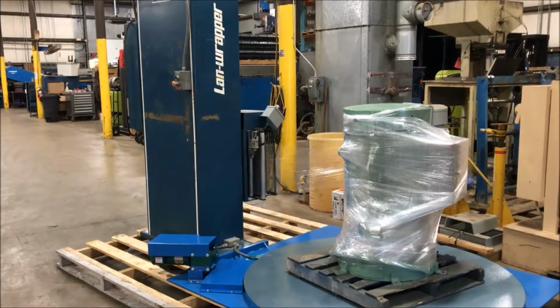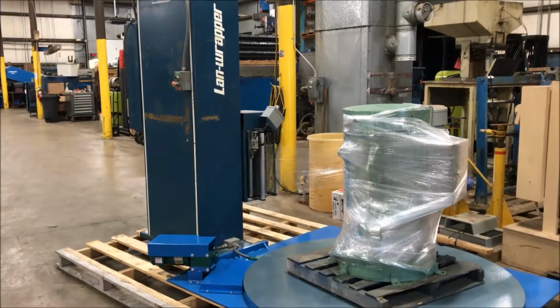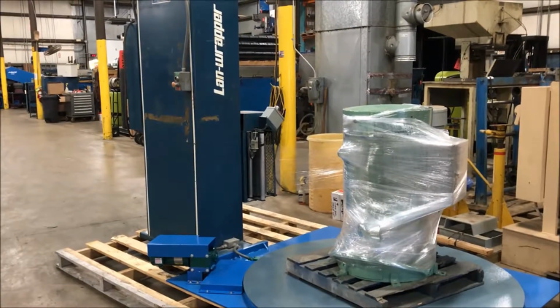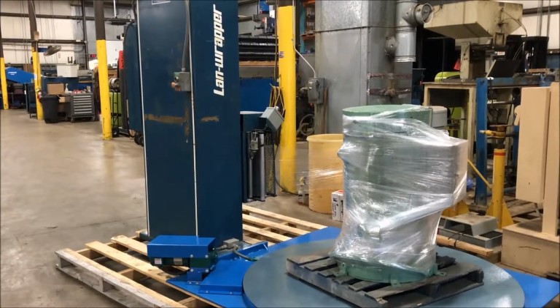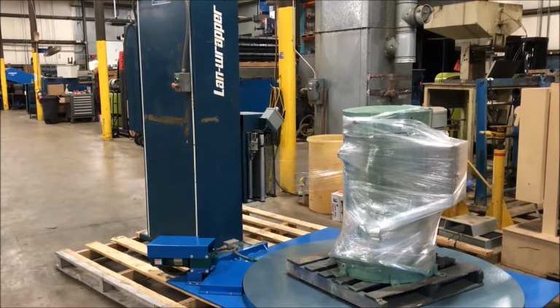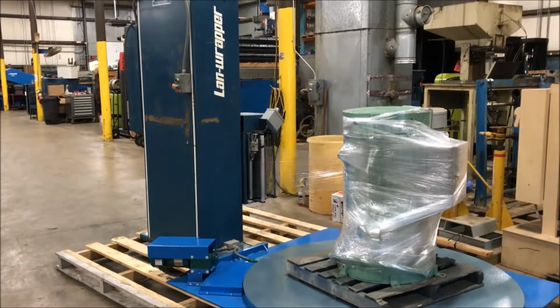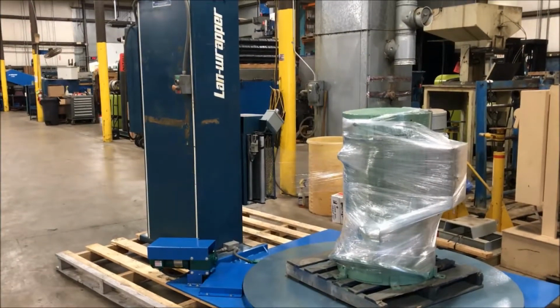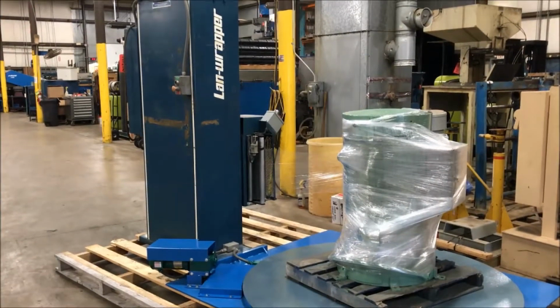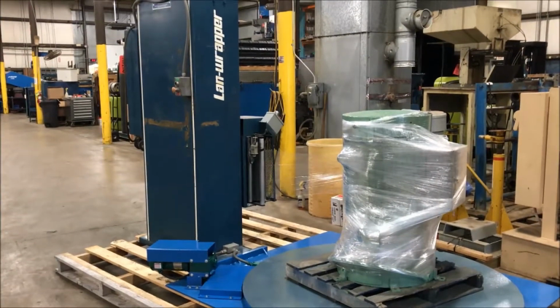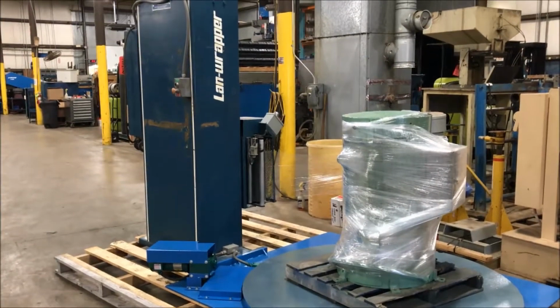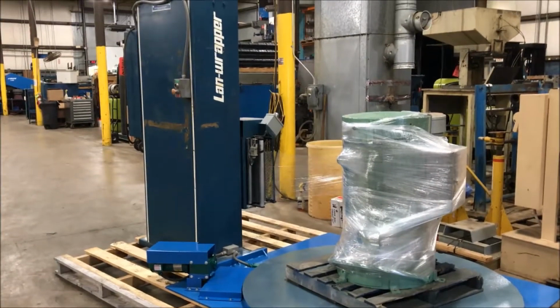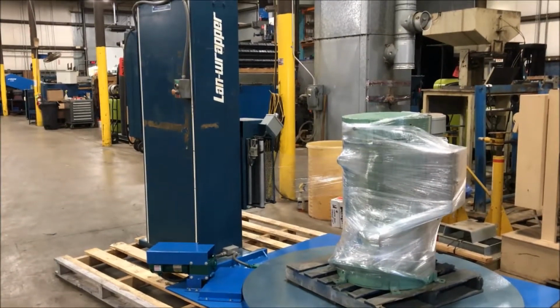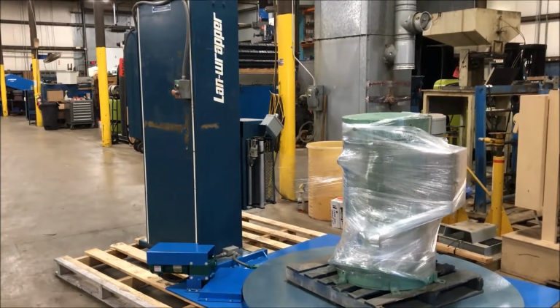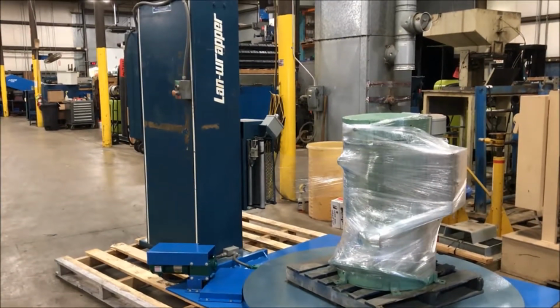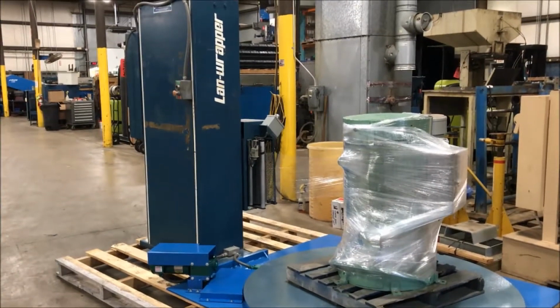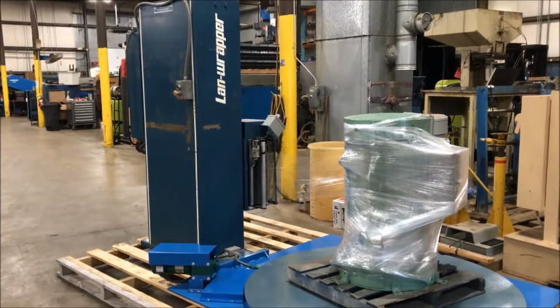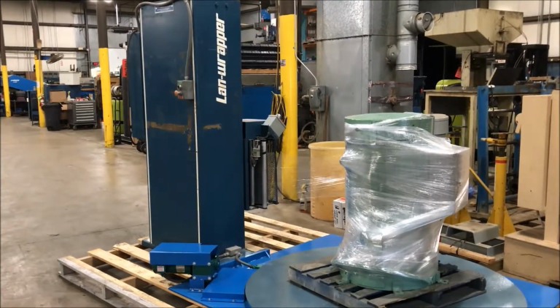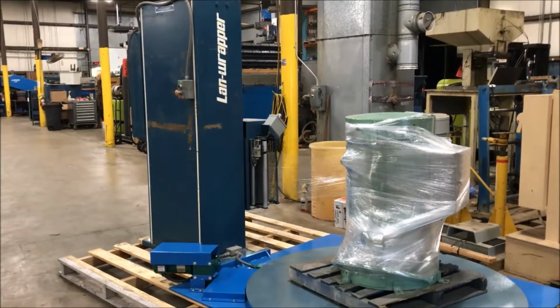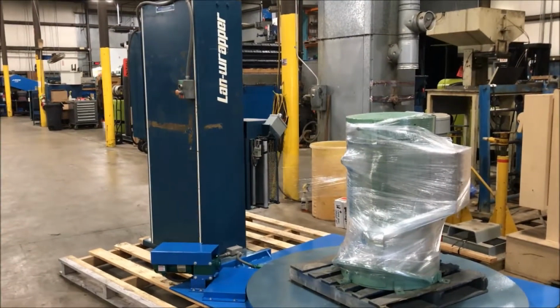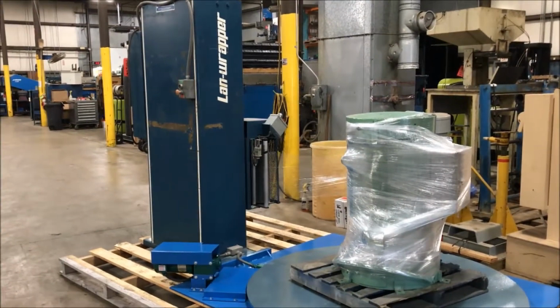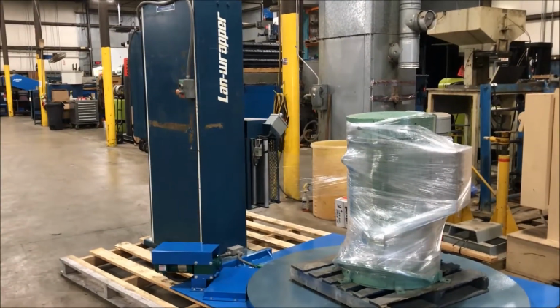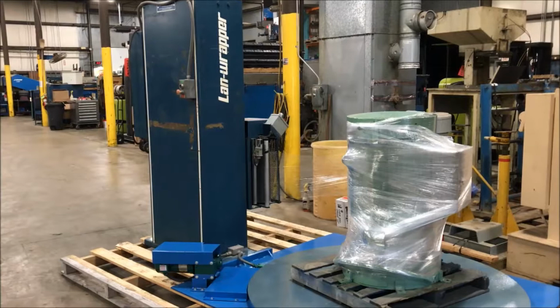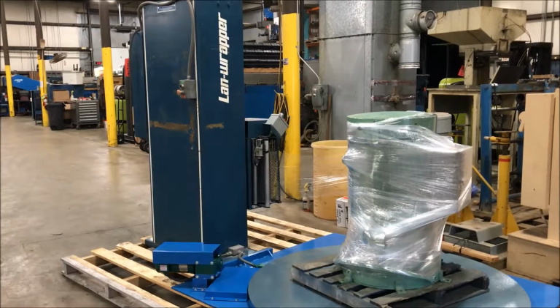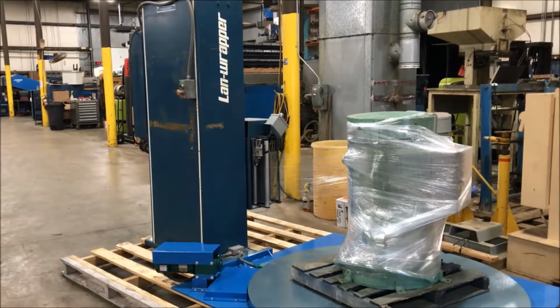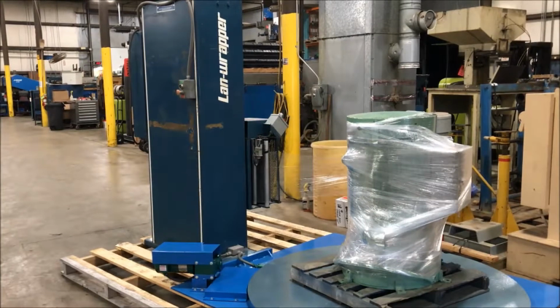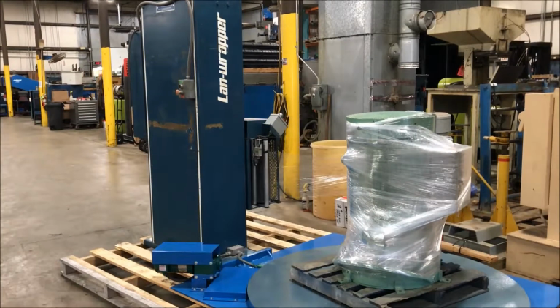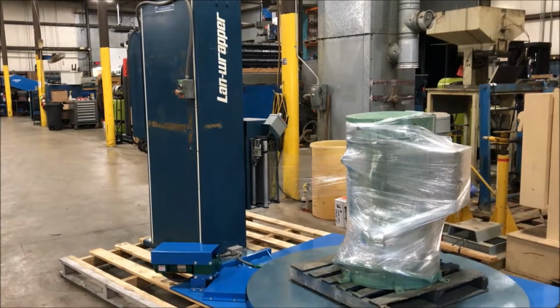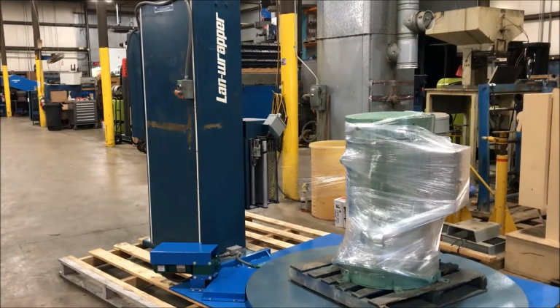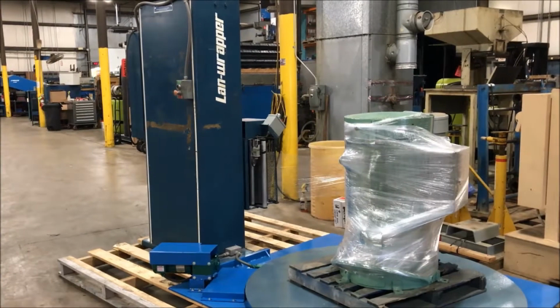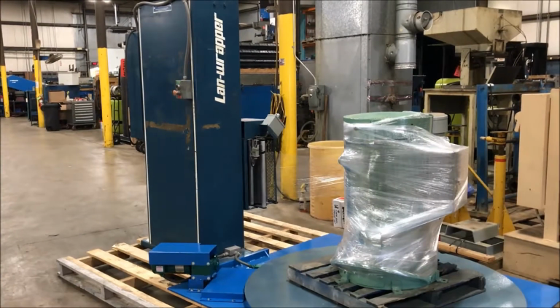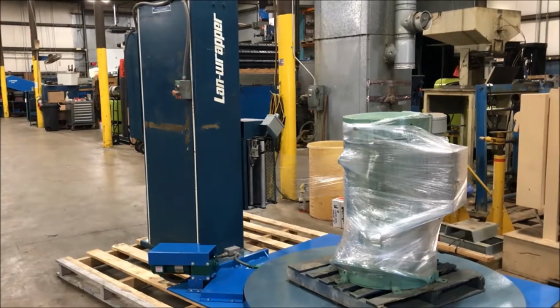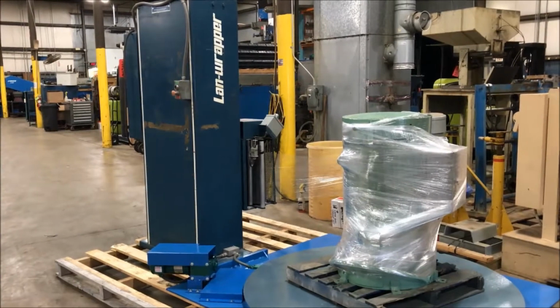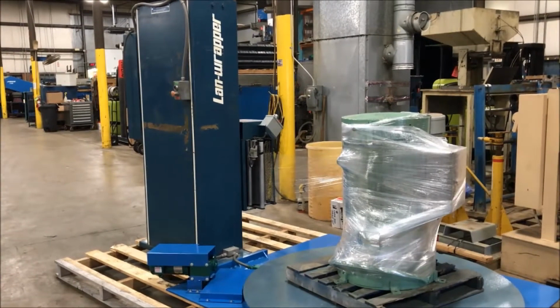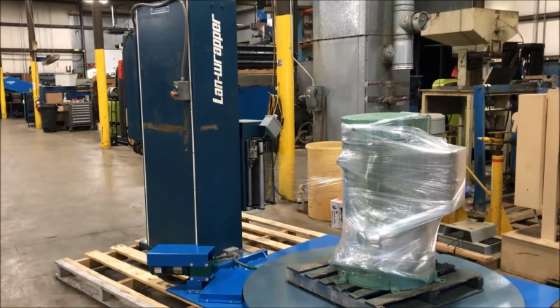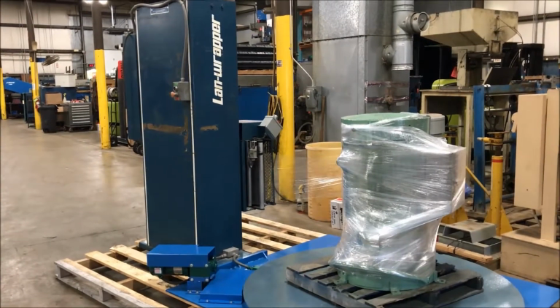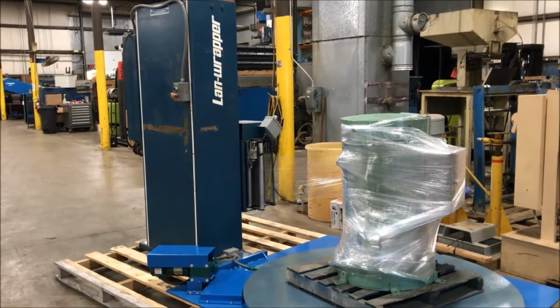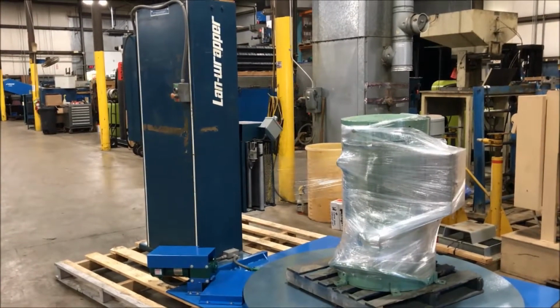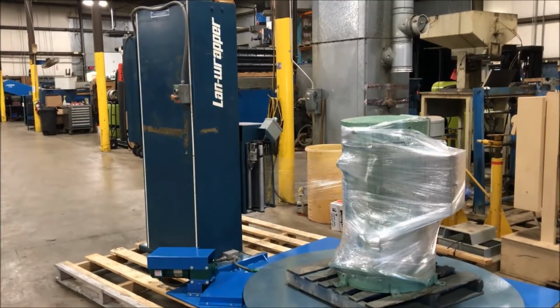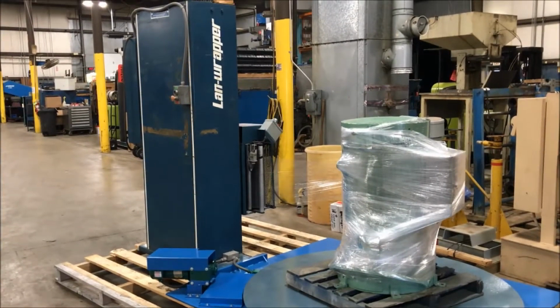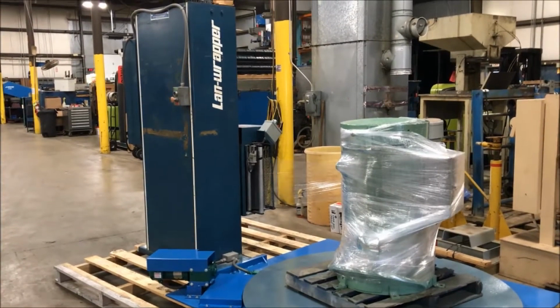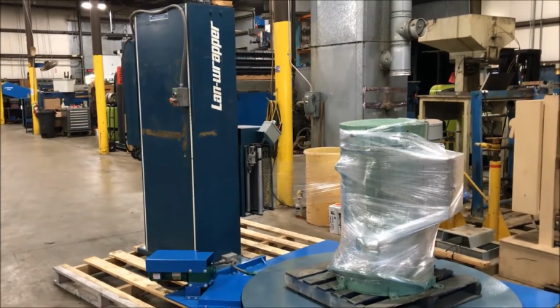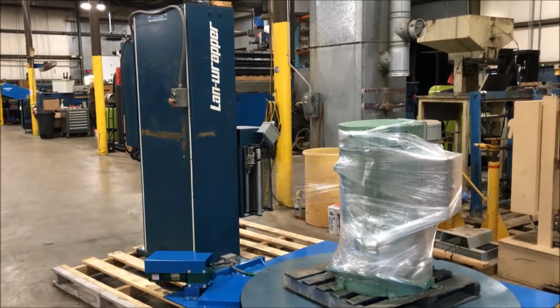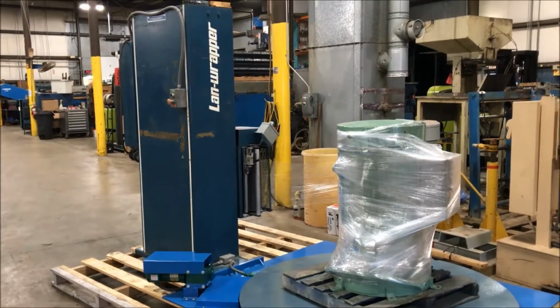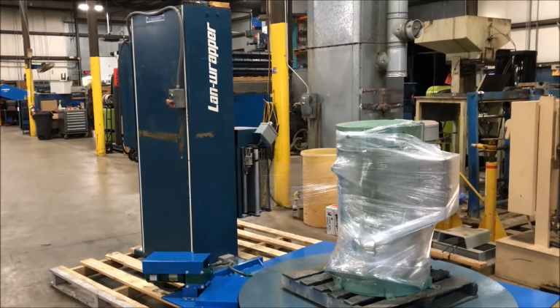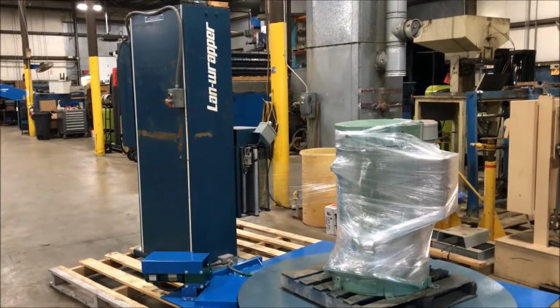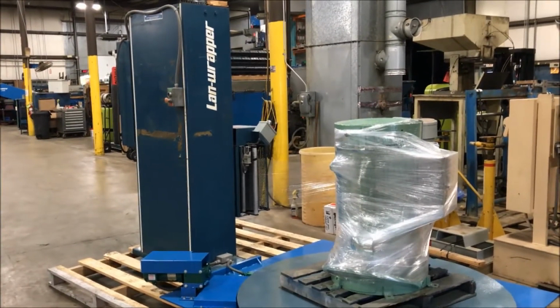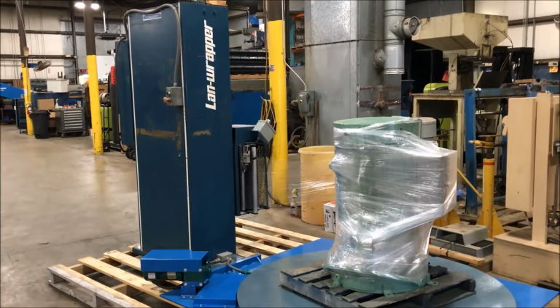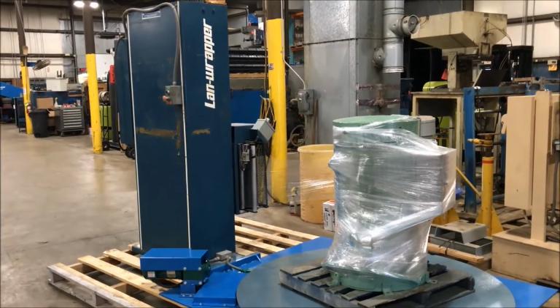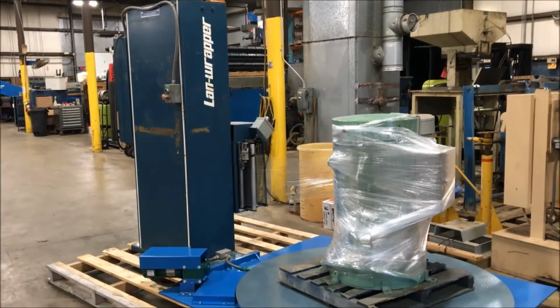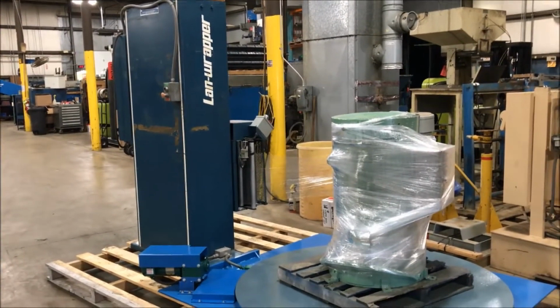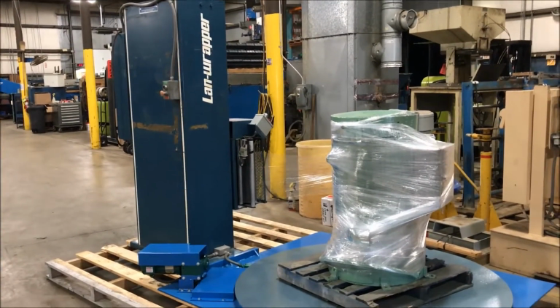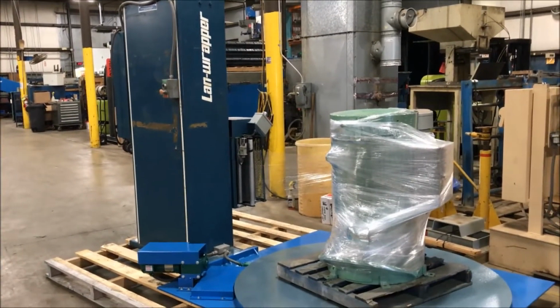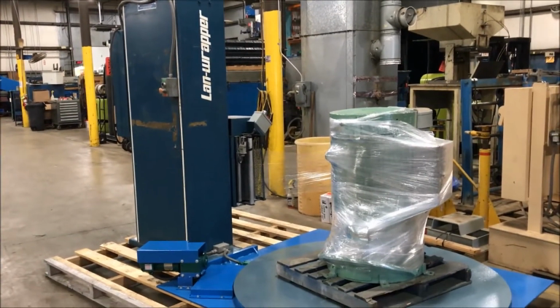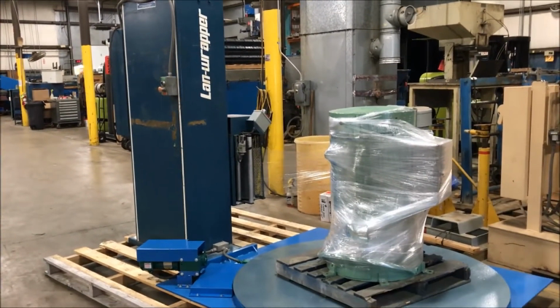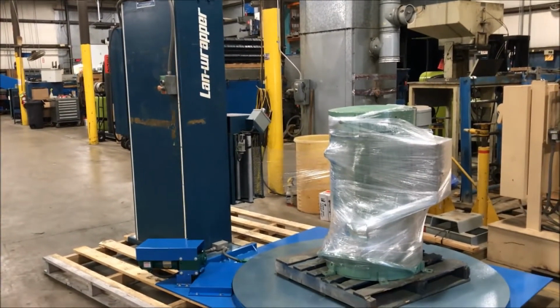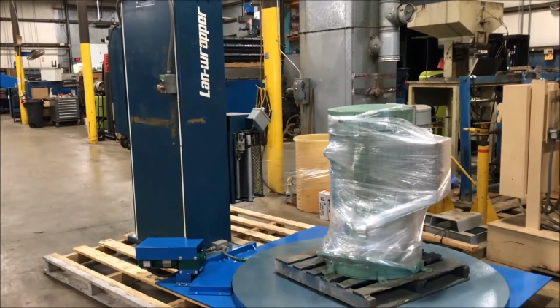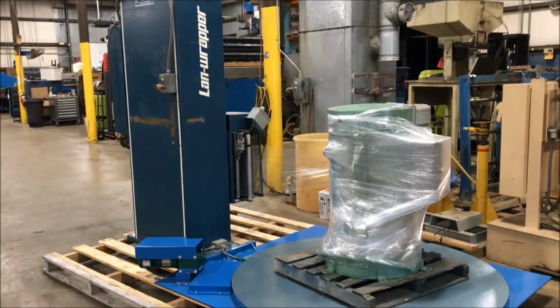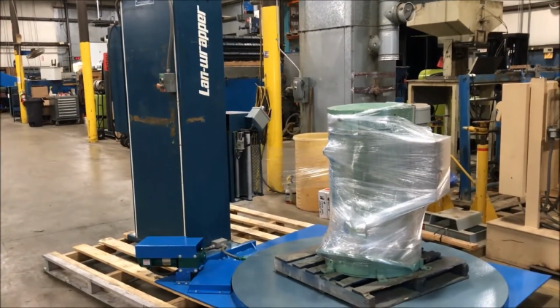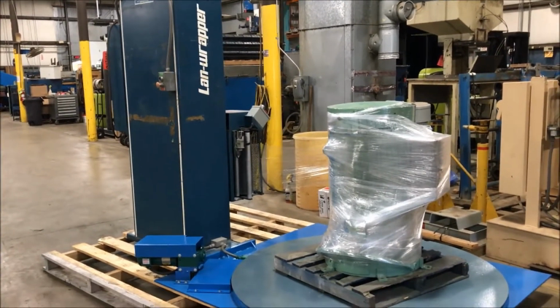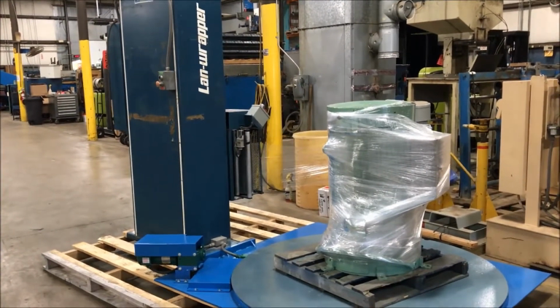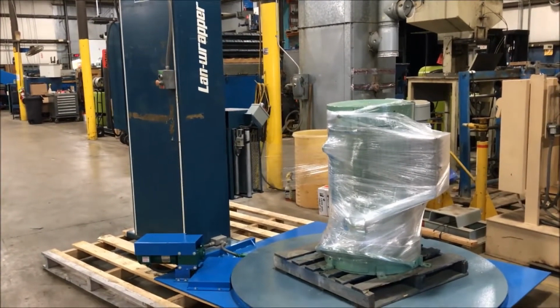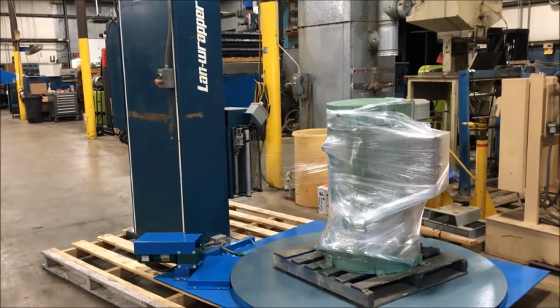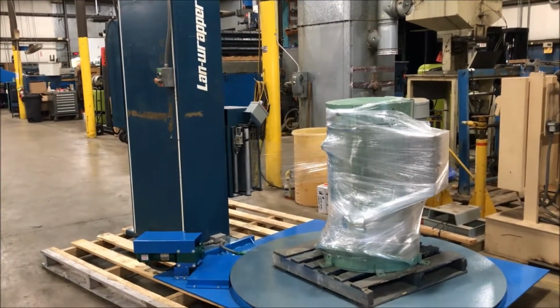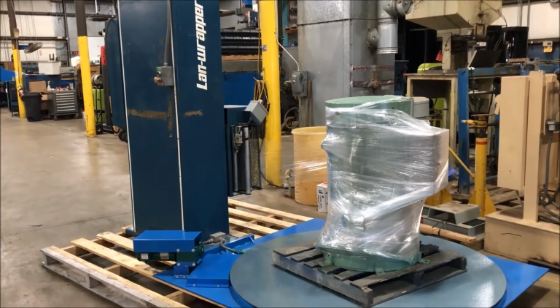Hello, today we are looking at a Landtech V-Series low-profile stretch wrapper brought to you by Landco.